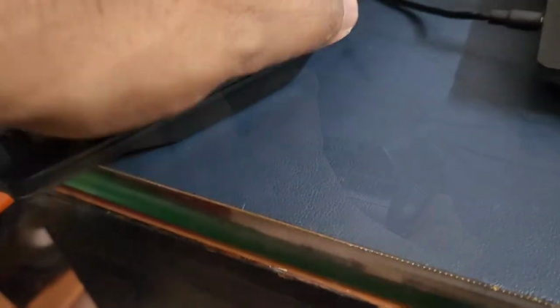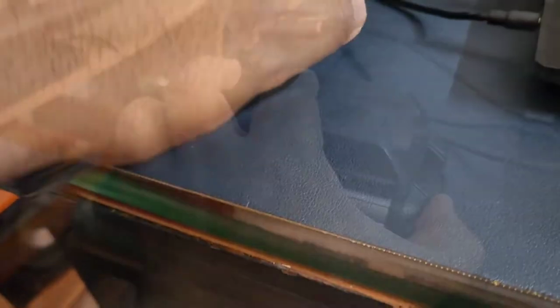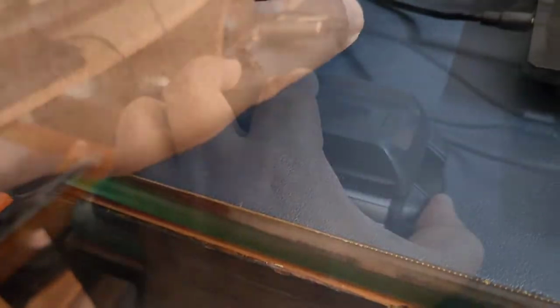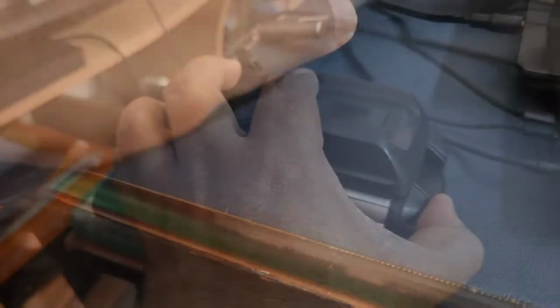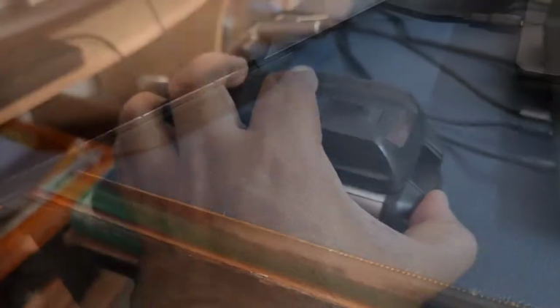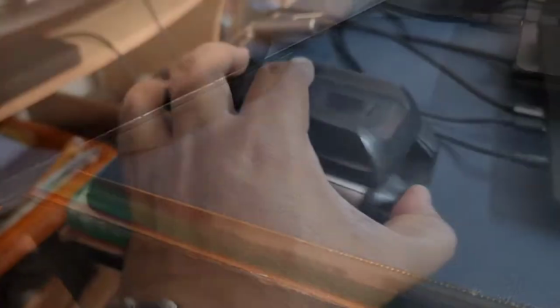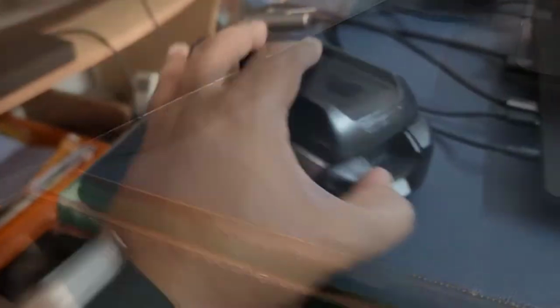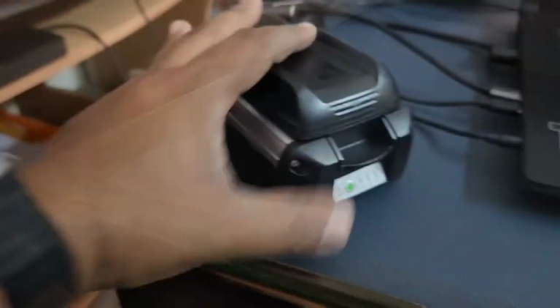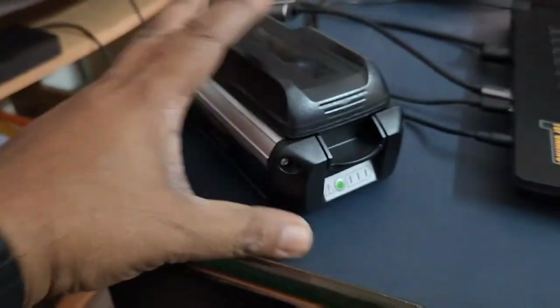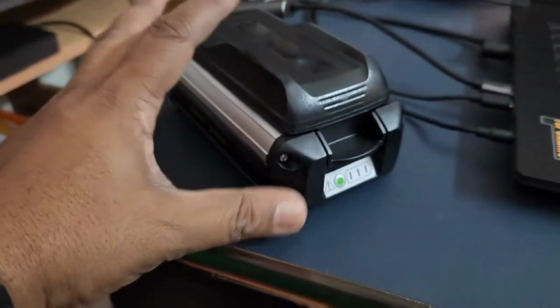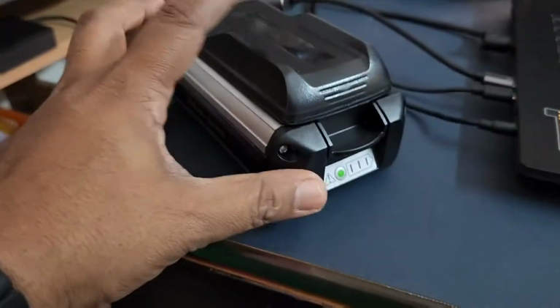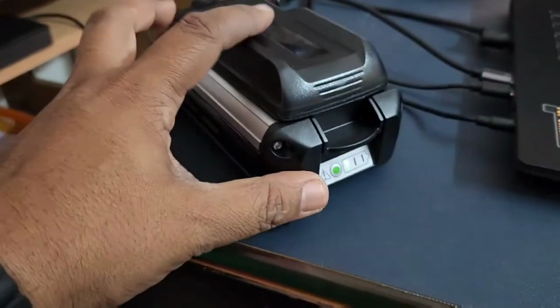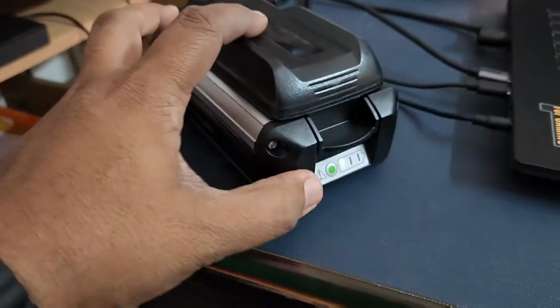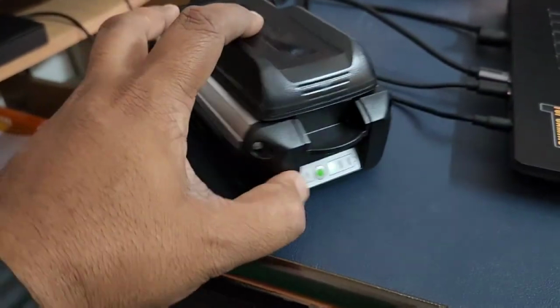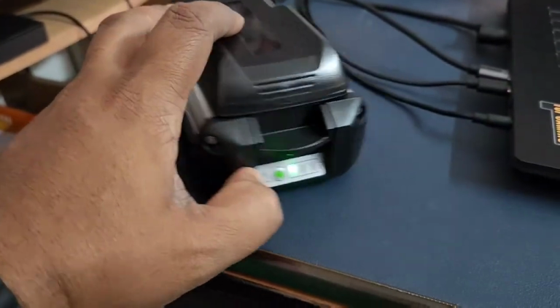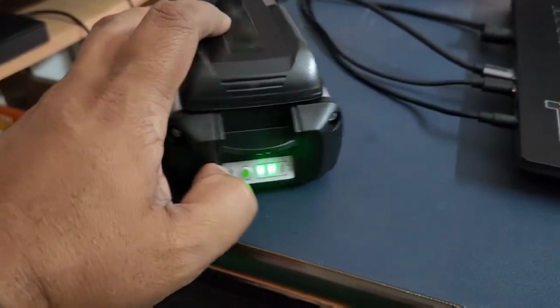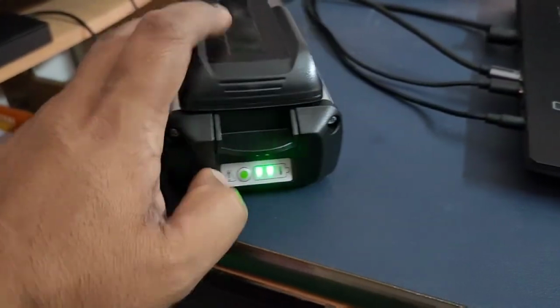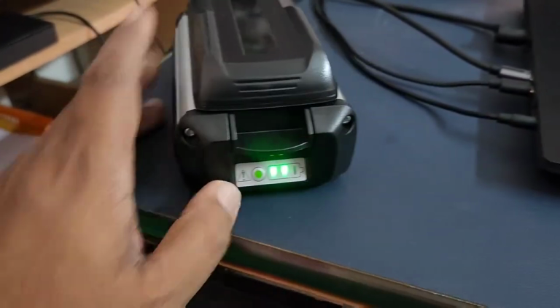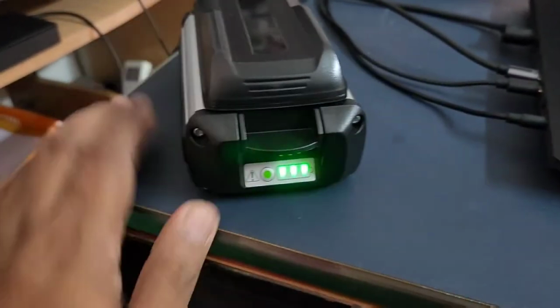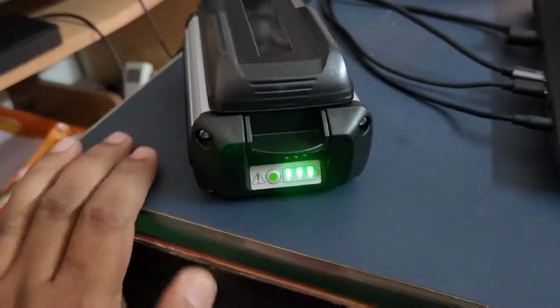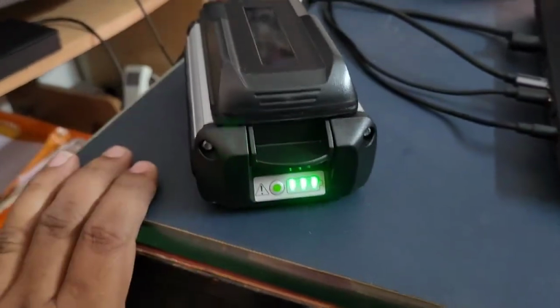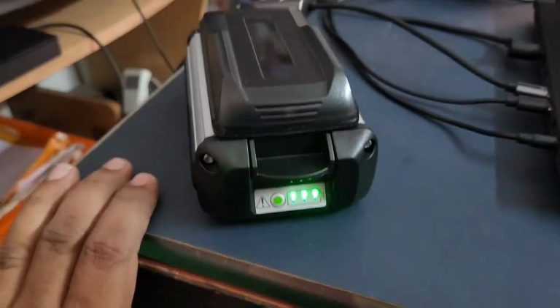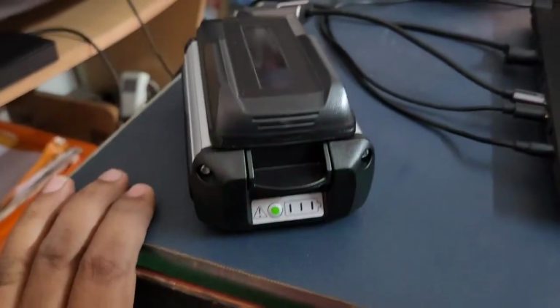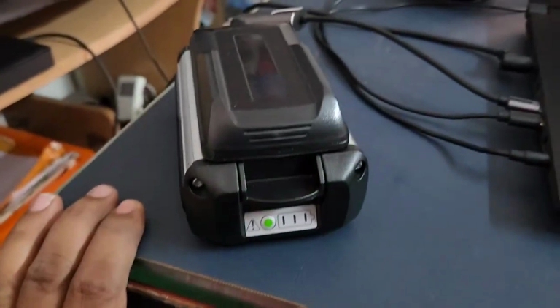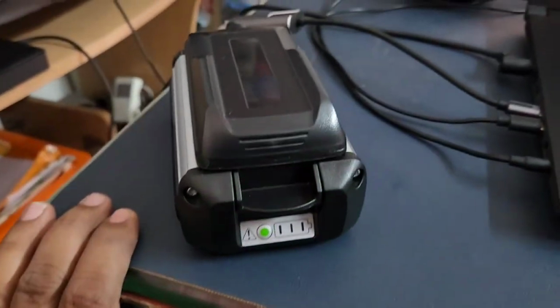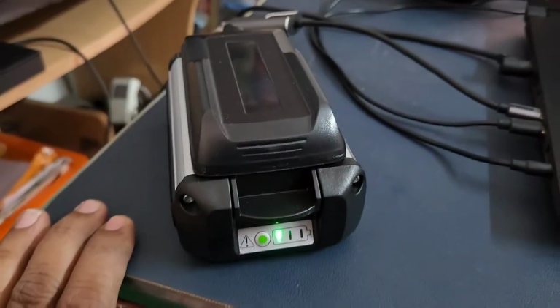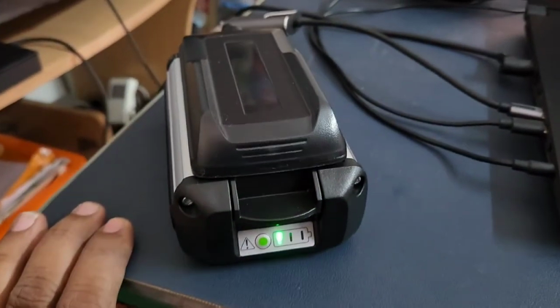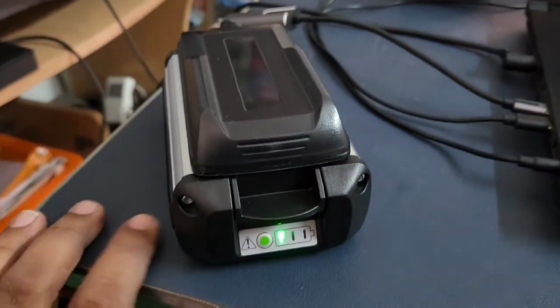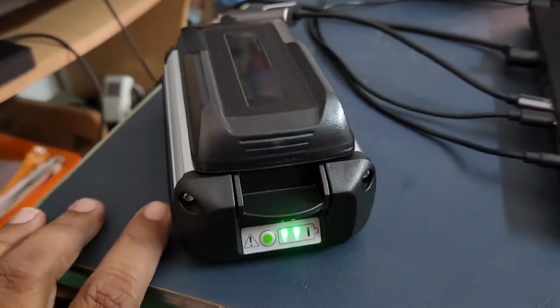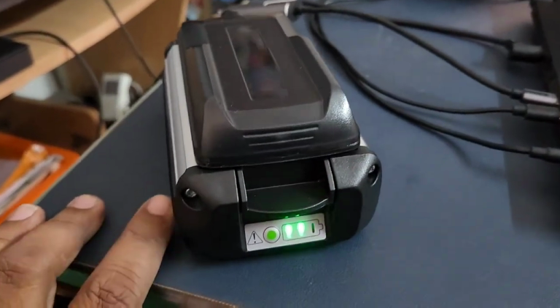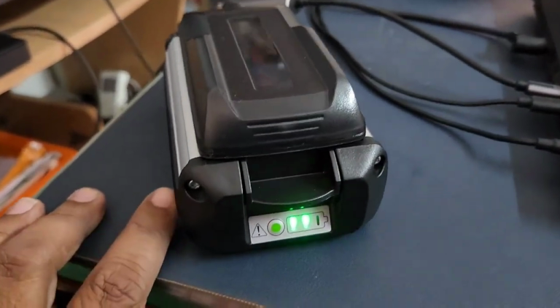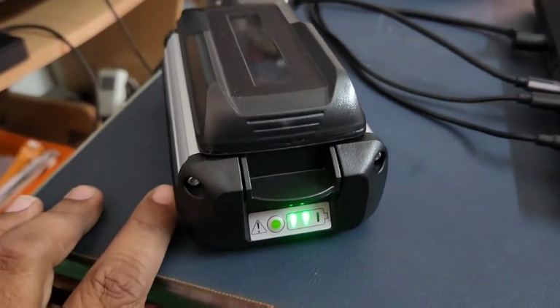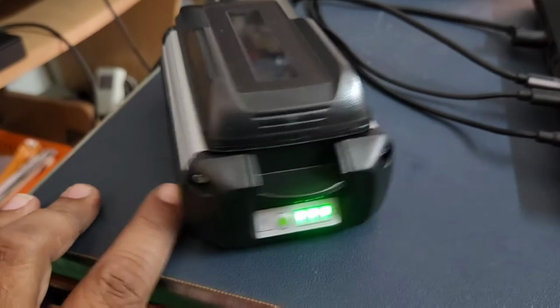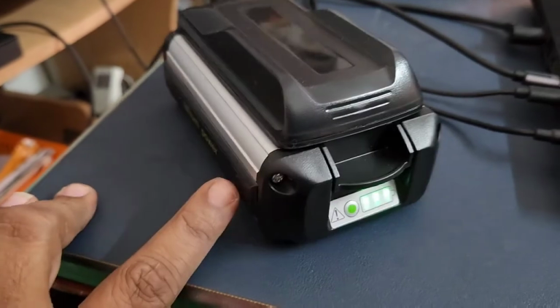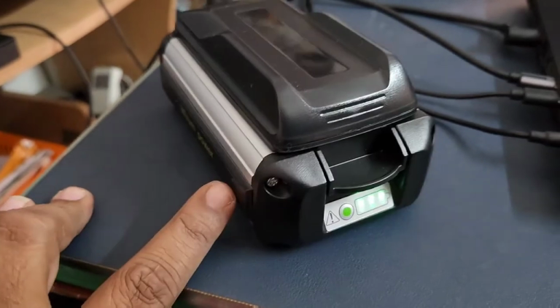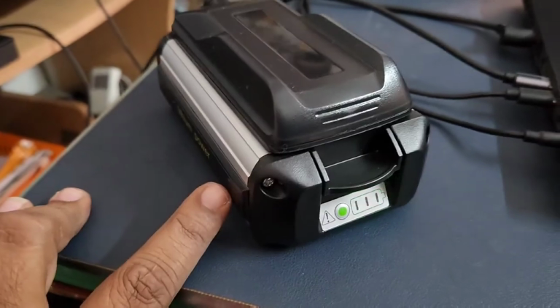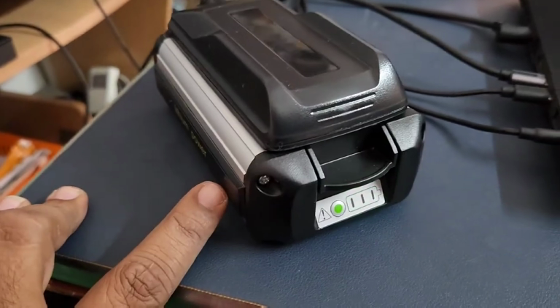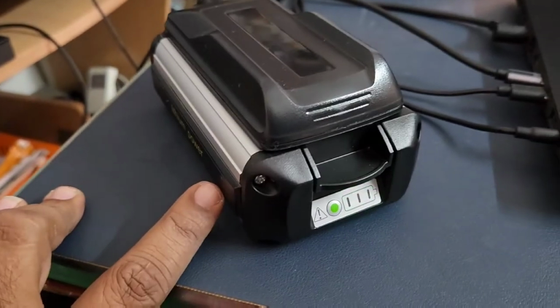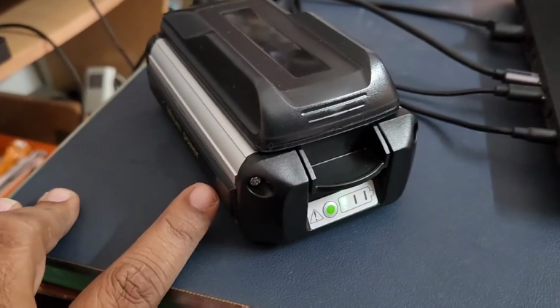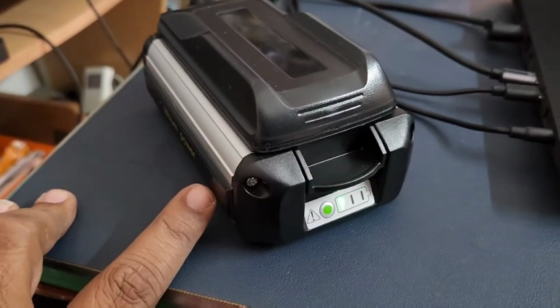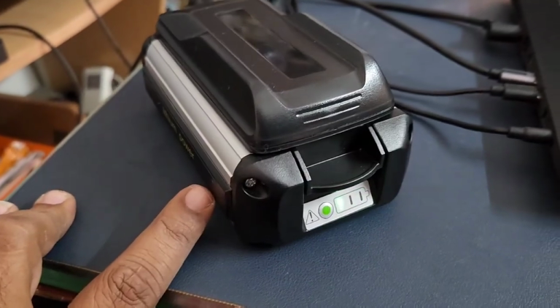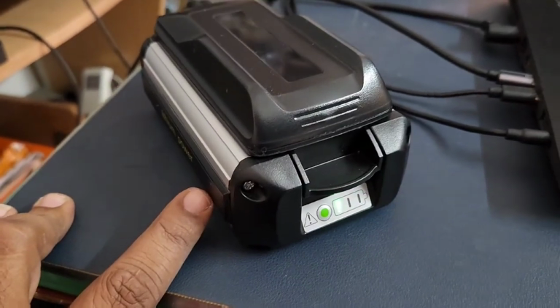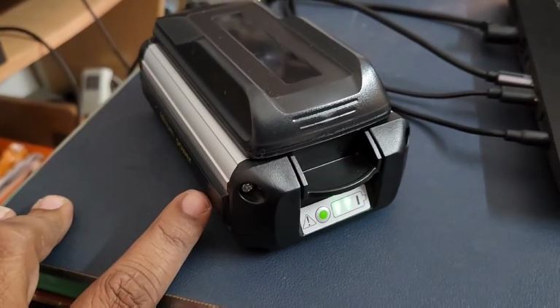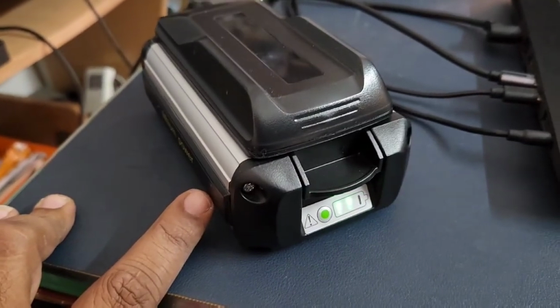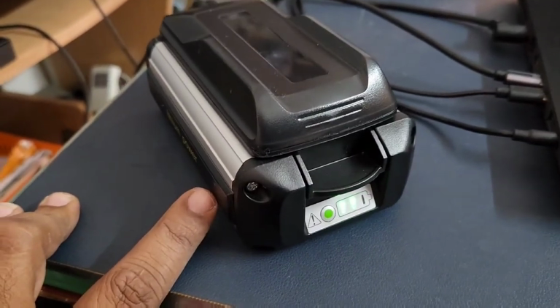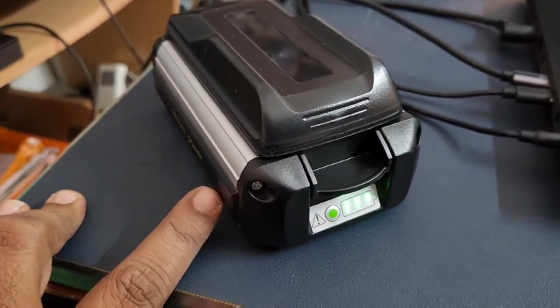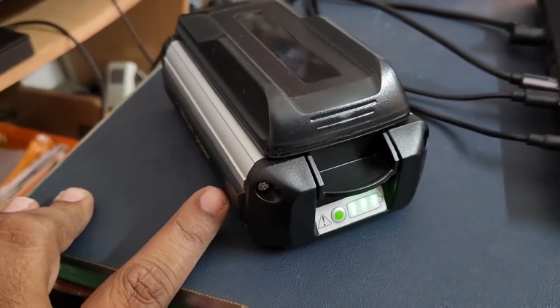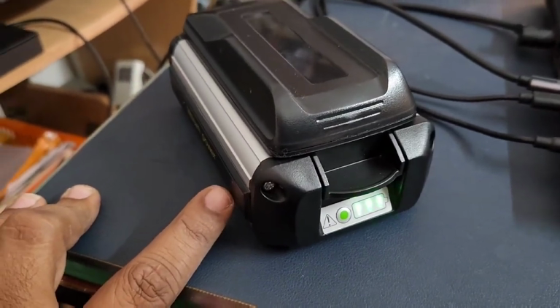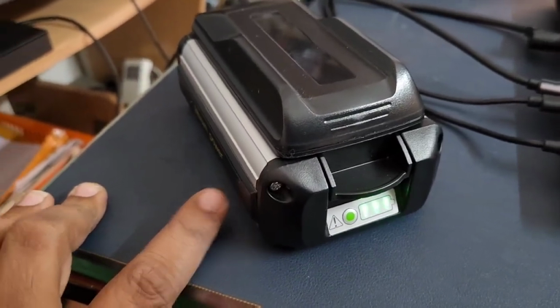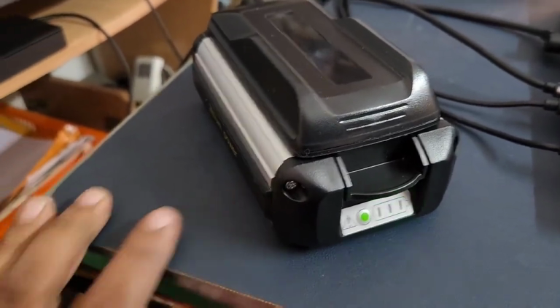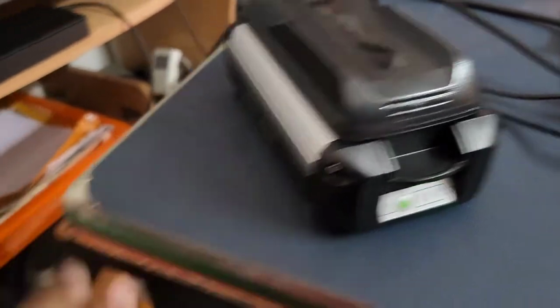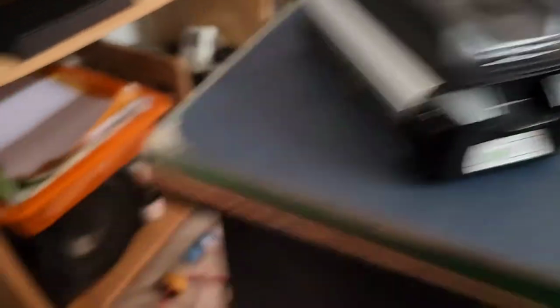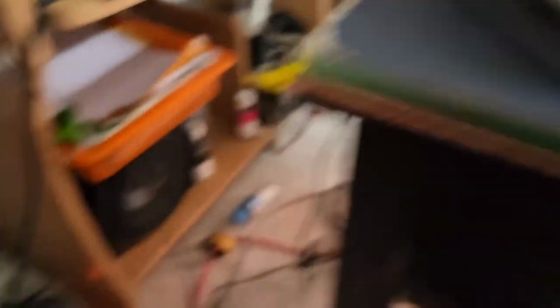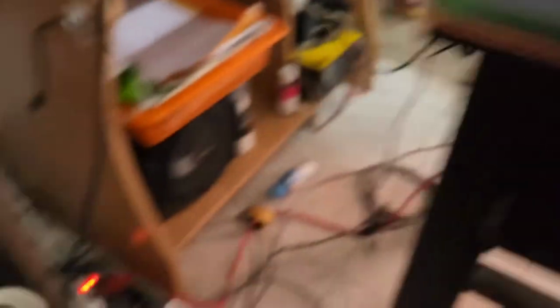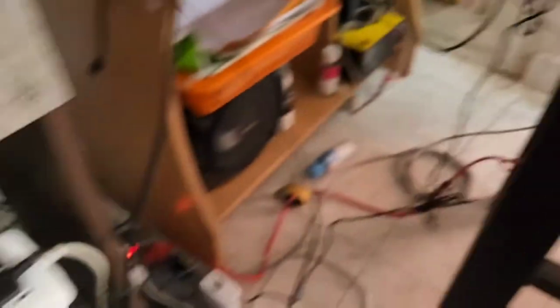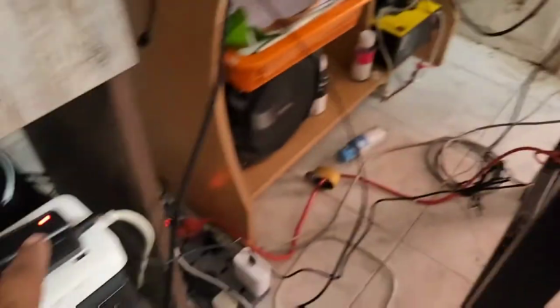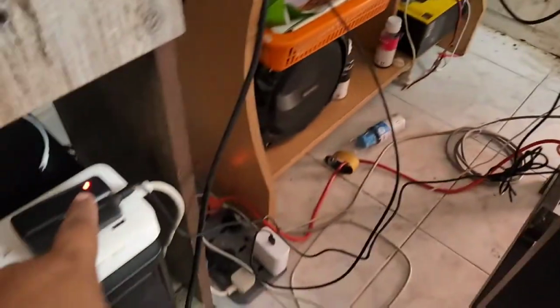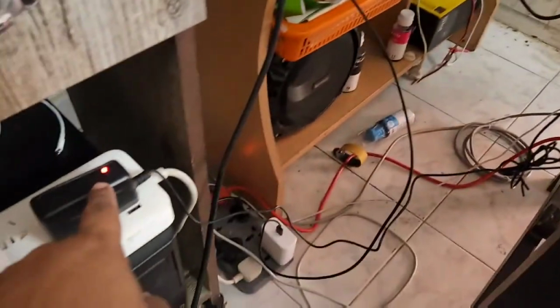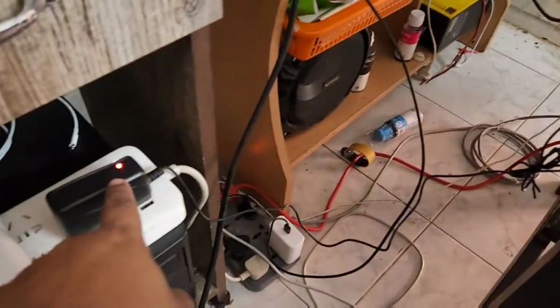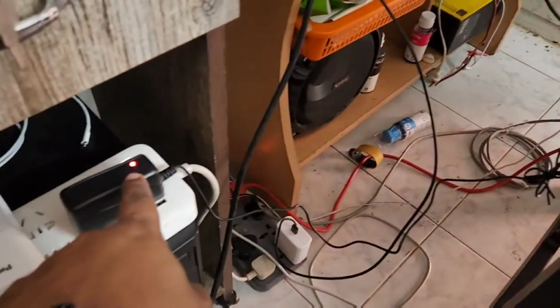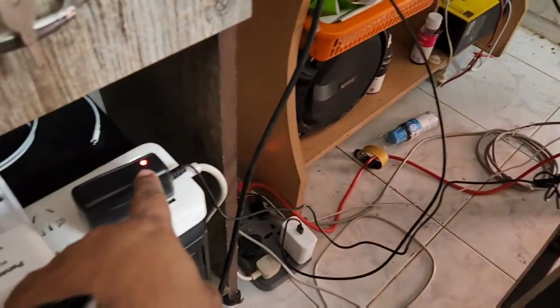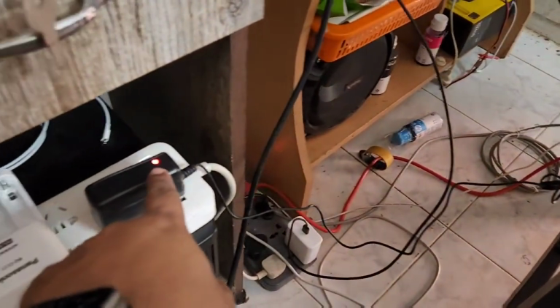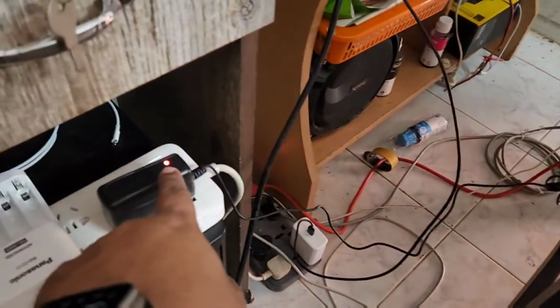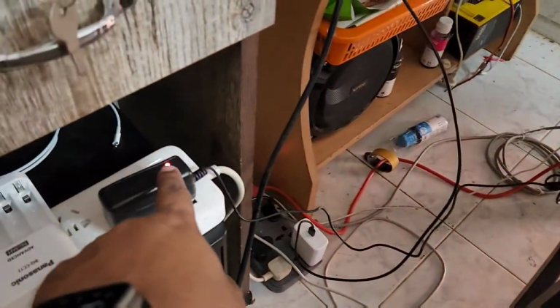It has an inbuilt LED indicator. The cradle has no indicators, but the battery pack has an inbuilt charge status indicator. Overall I find it a very useful product. That's it, thanks for watching.